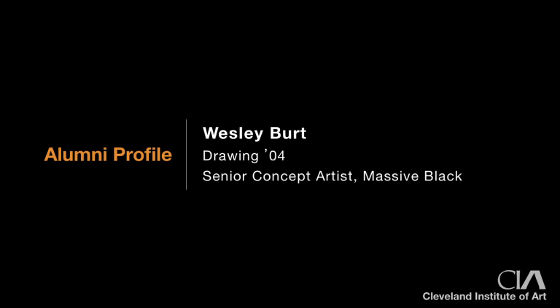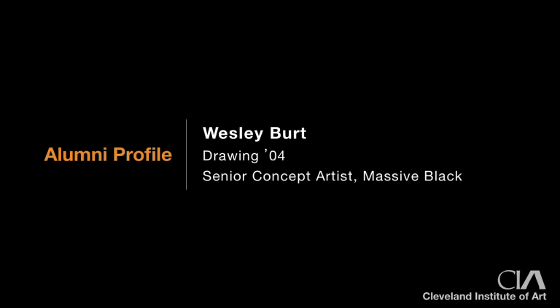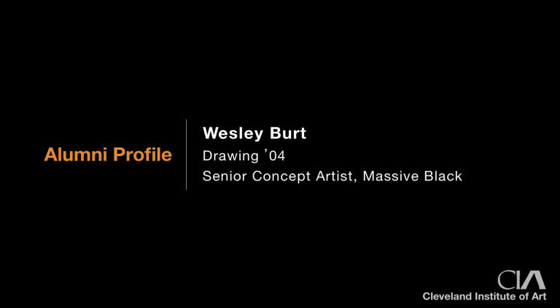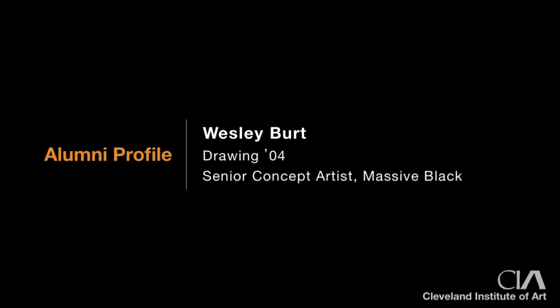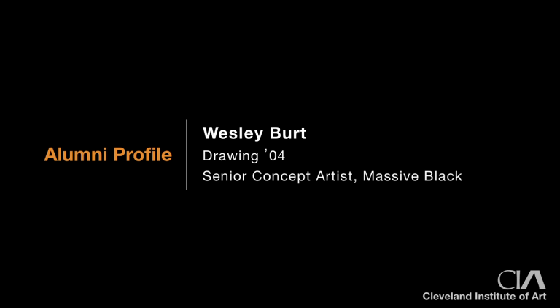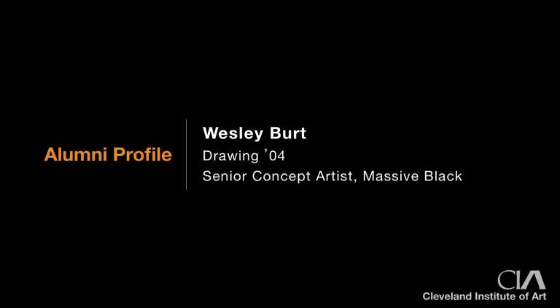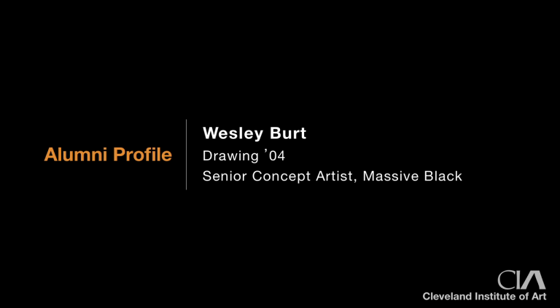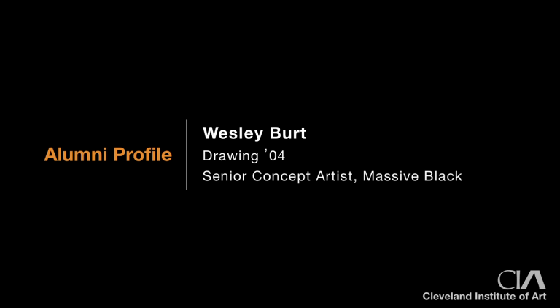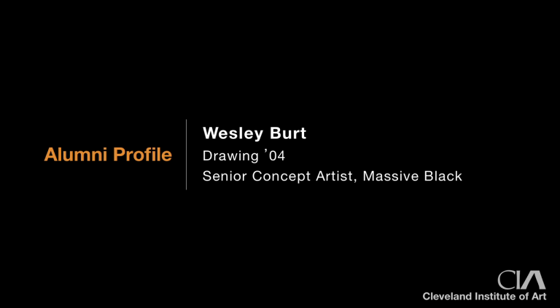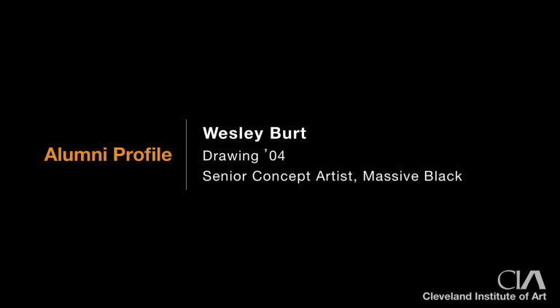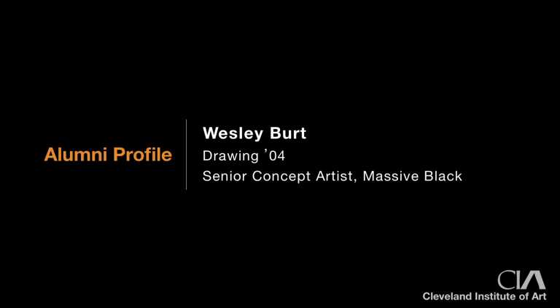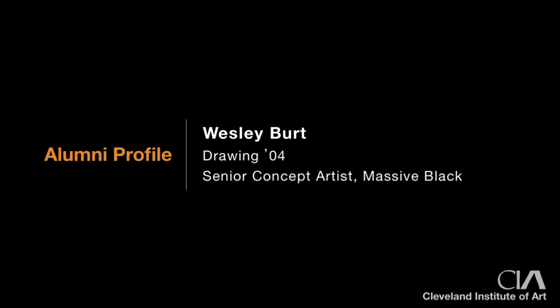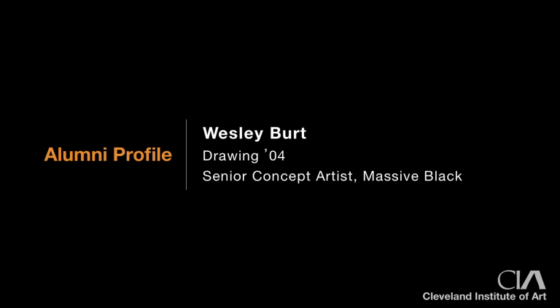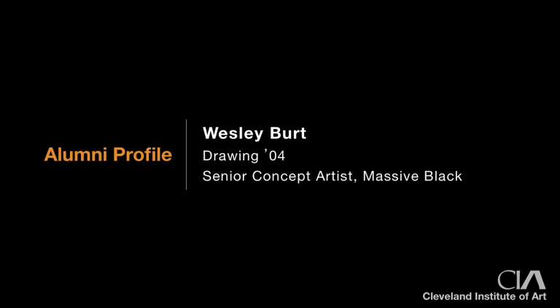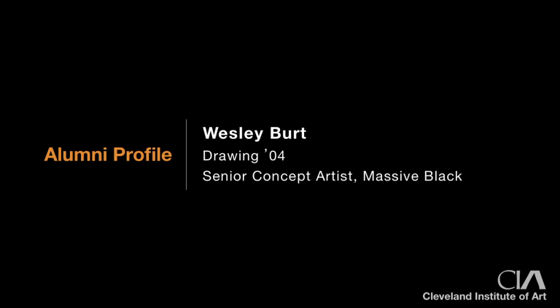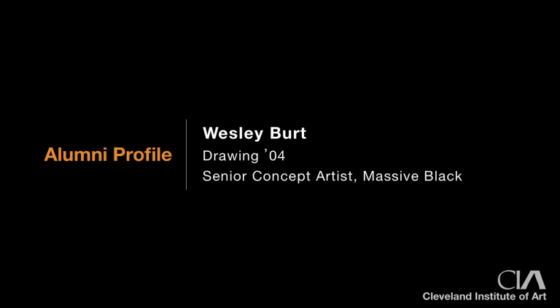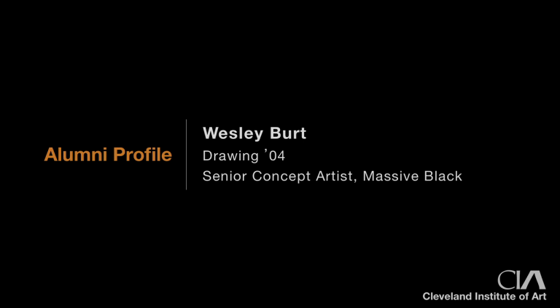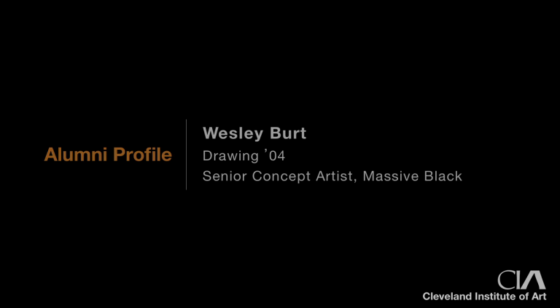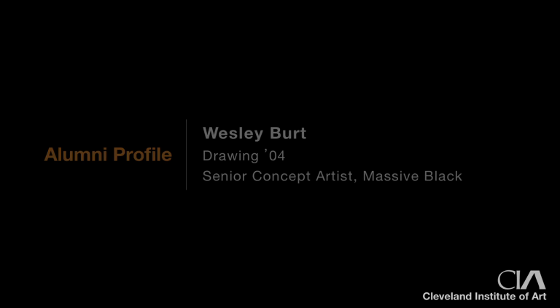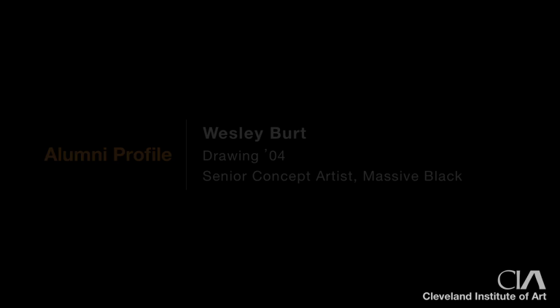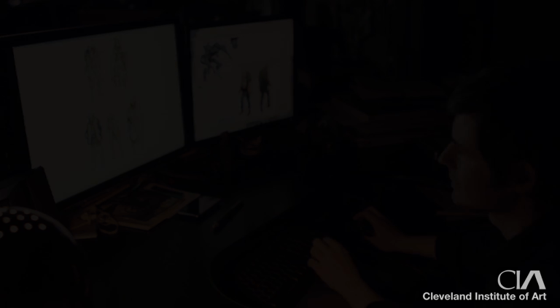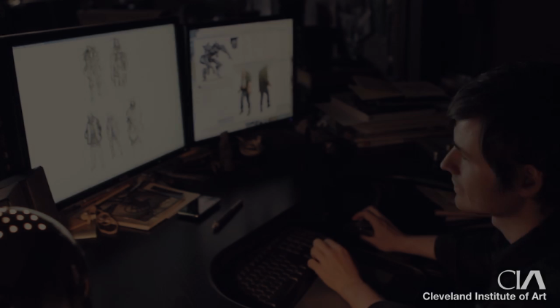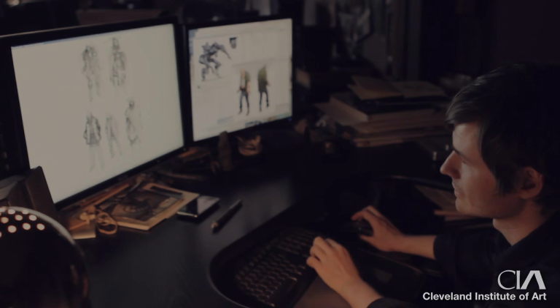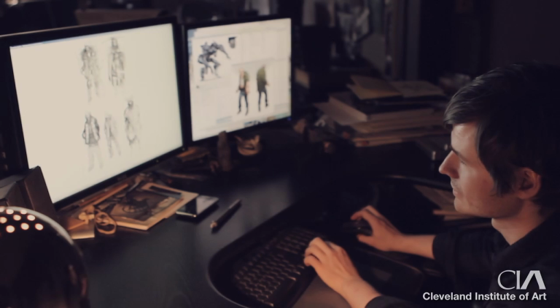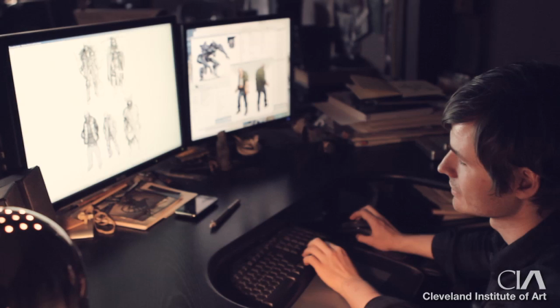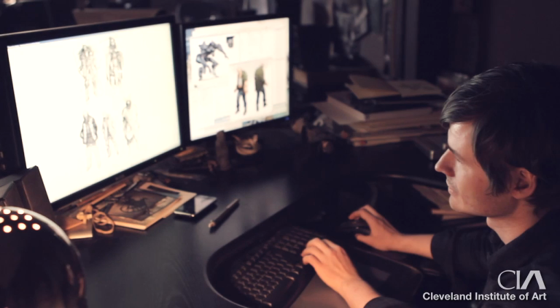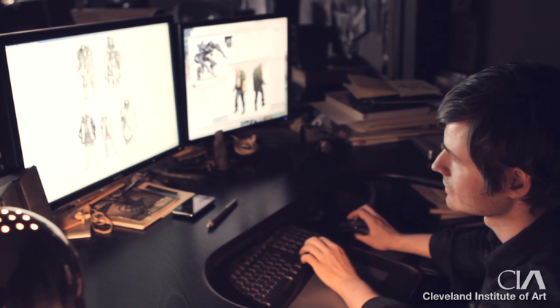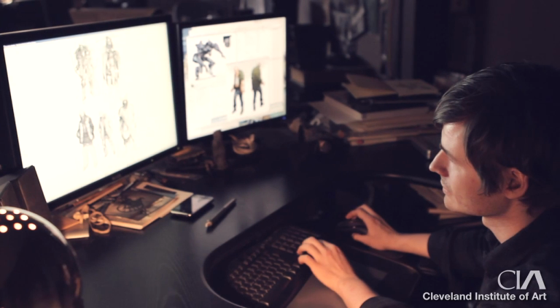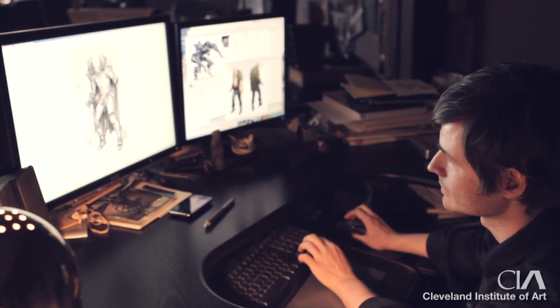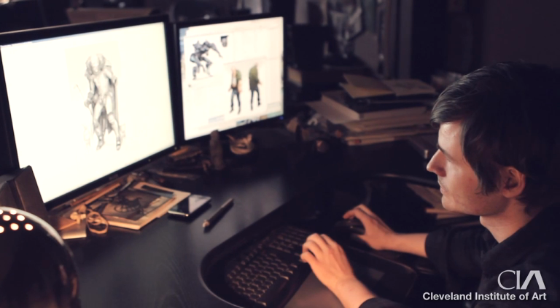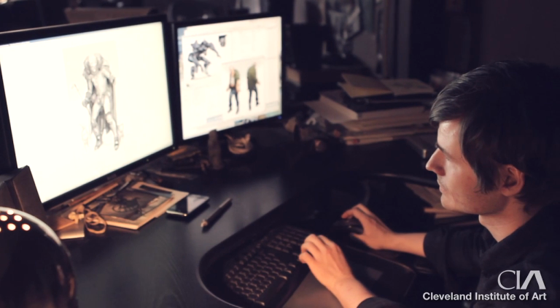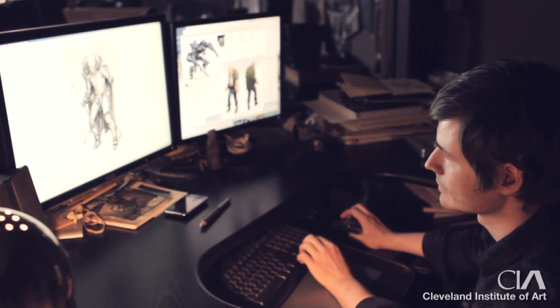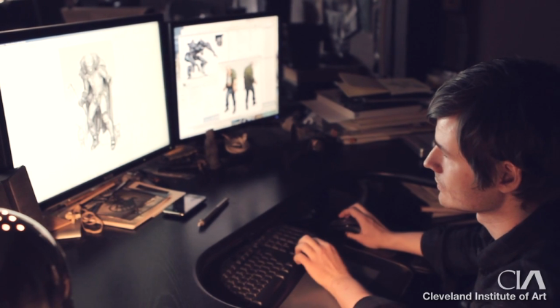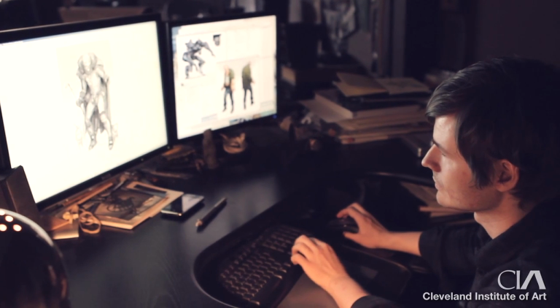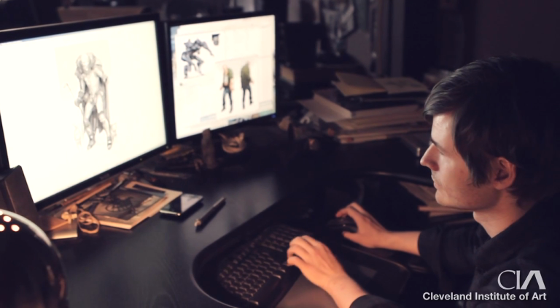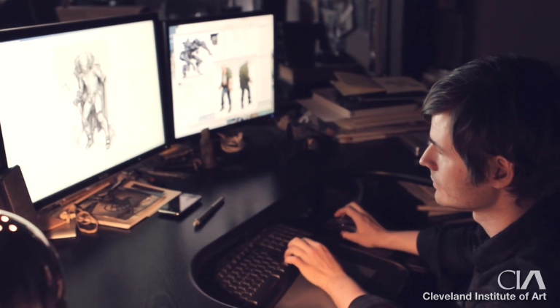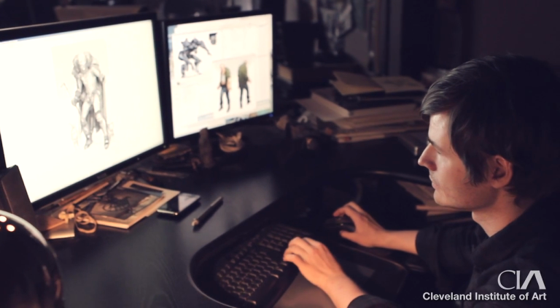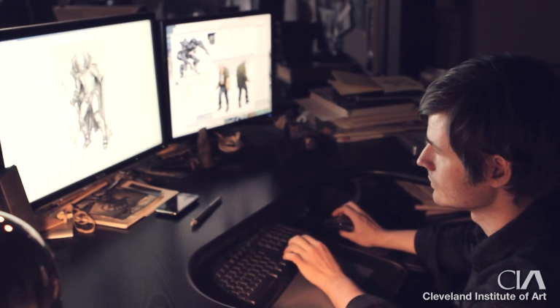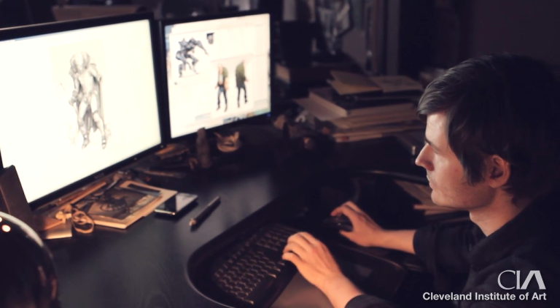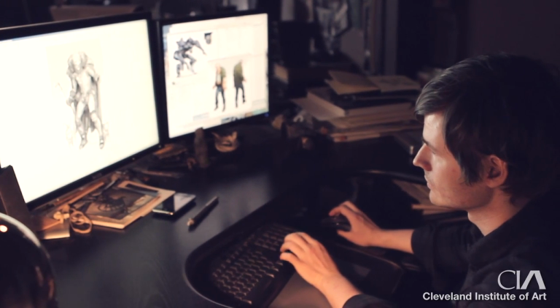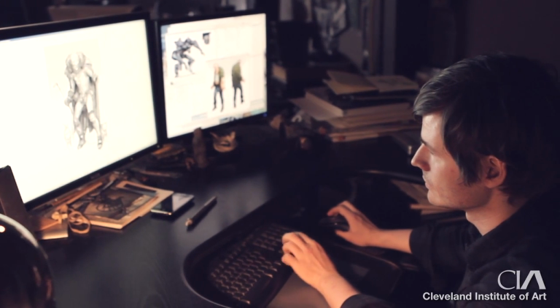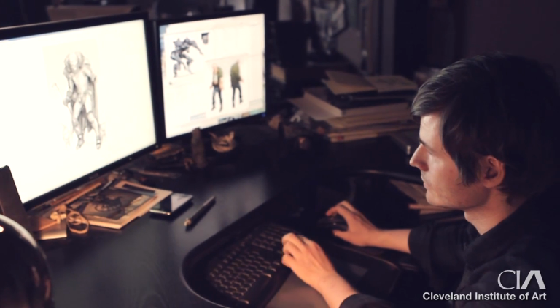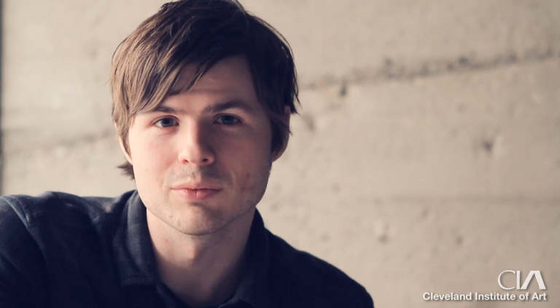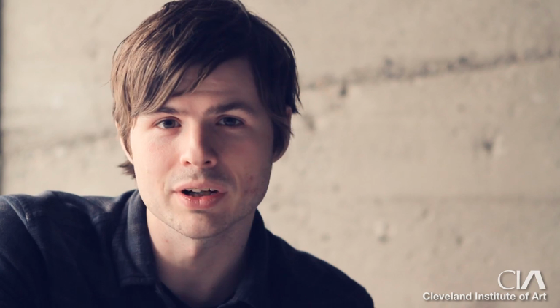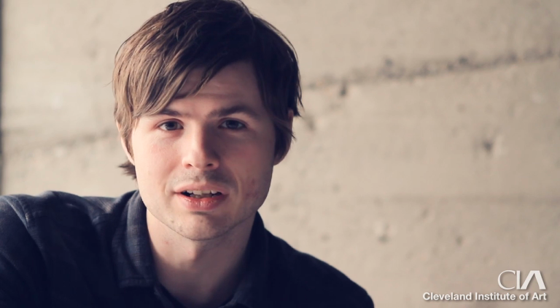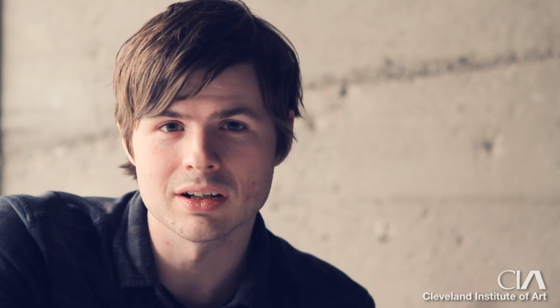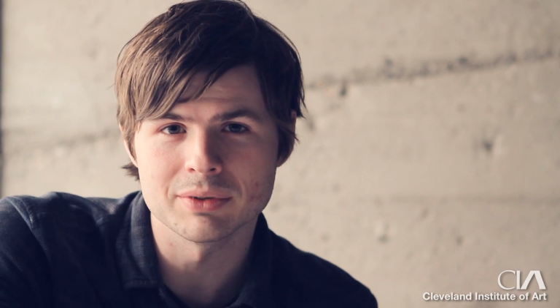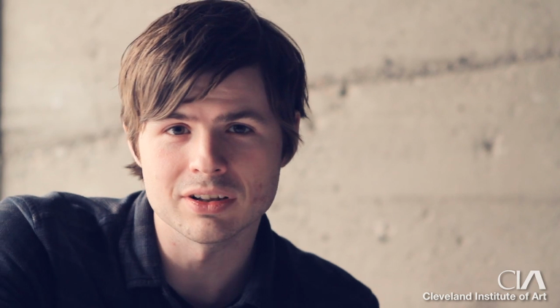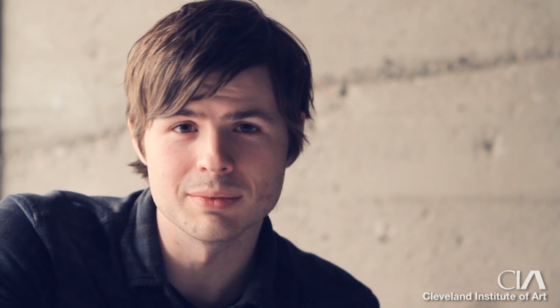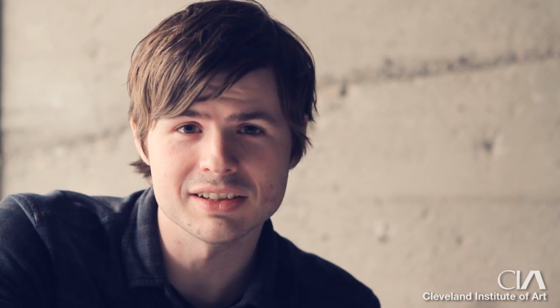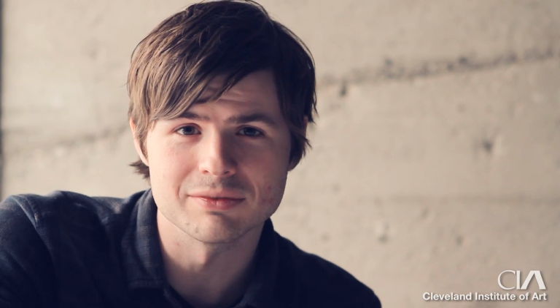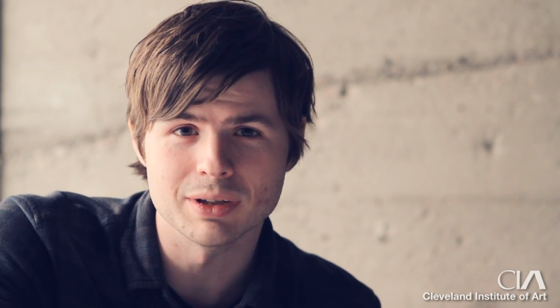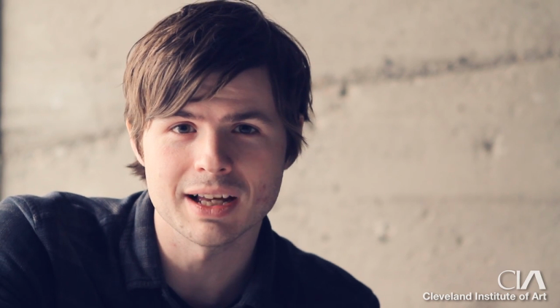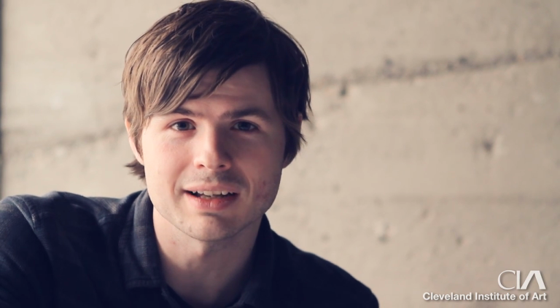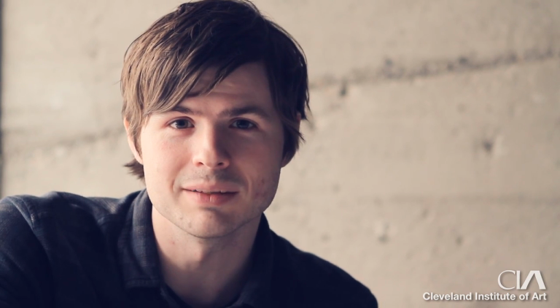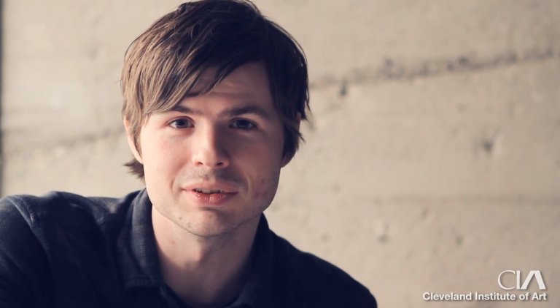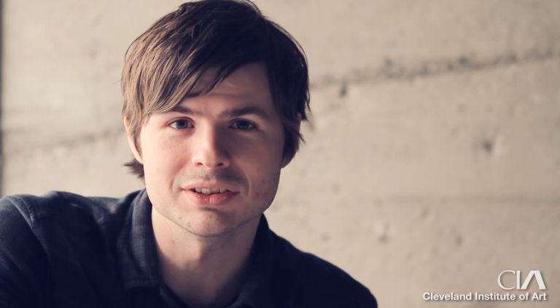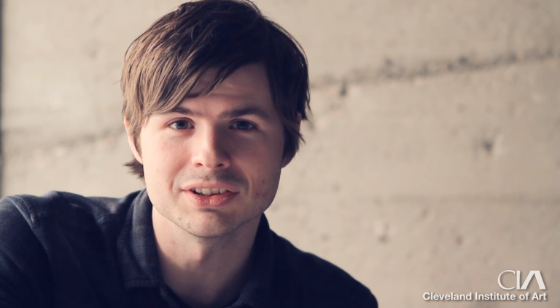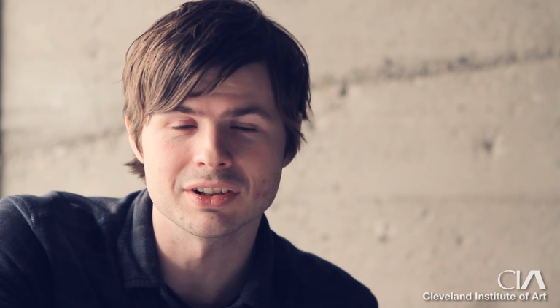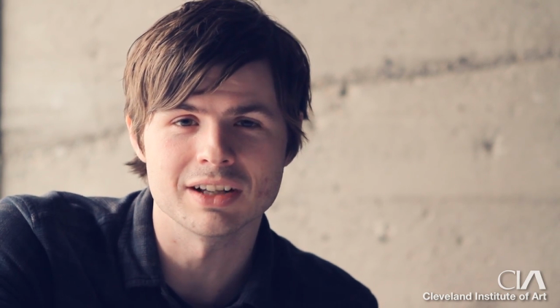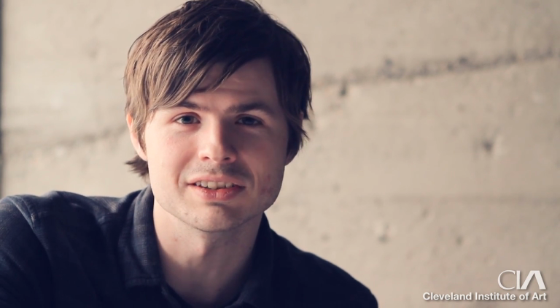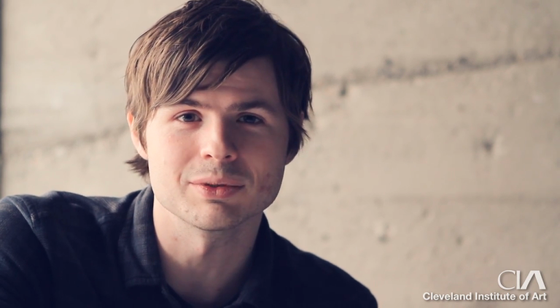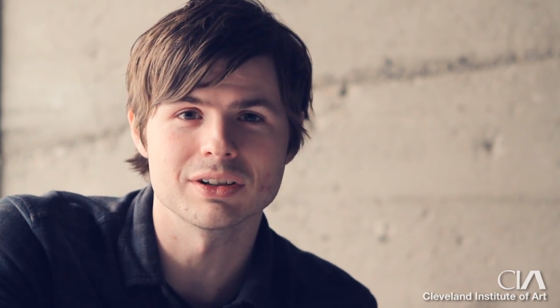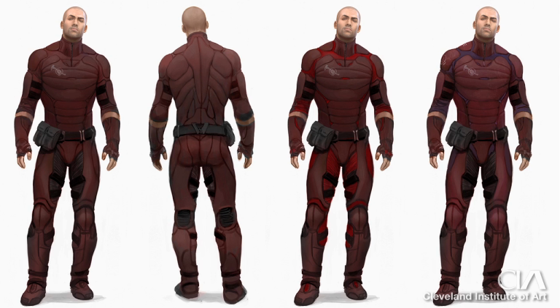My name is Wesley Burt and I graduated from Cleveland Institute of Art in 2004. I work at a company called Massive Black. I'm a senior concept artist.